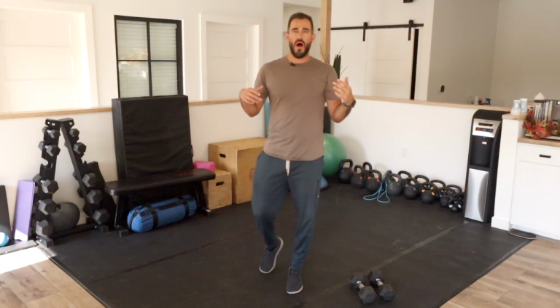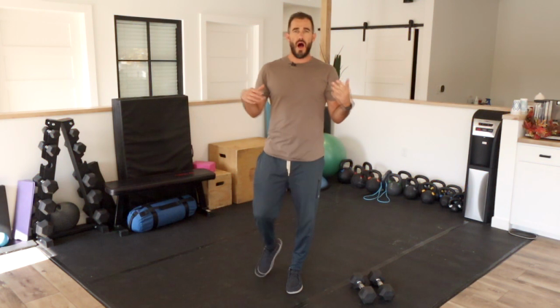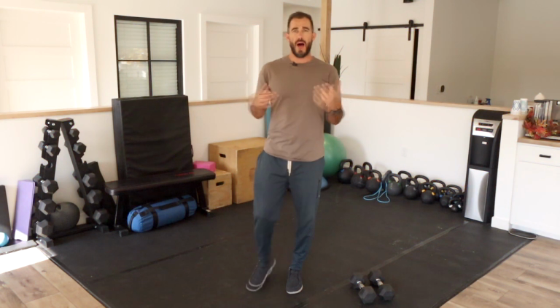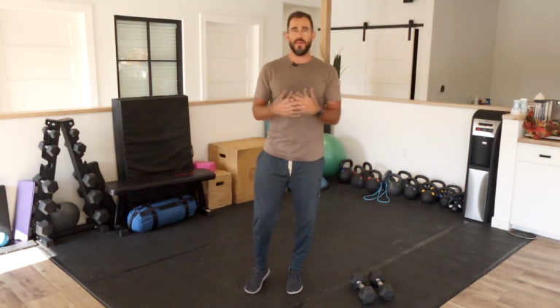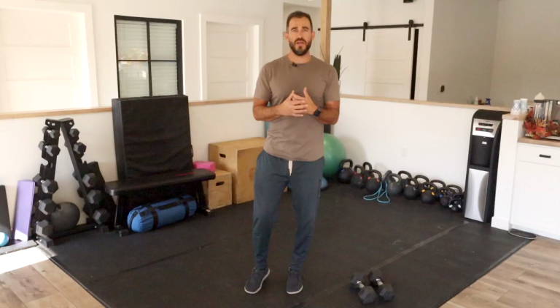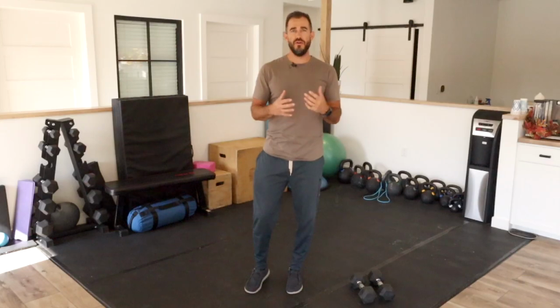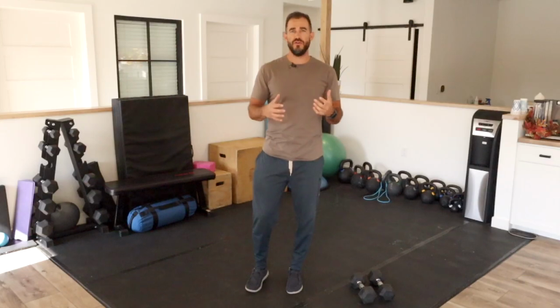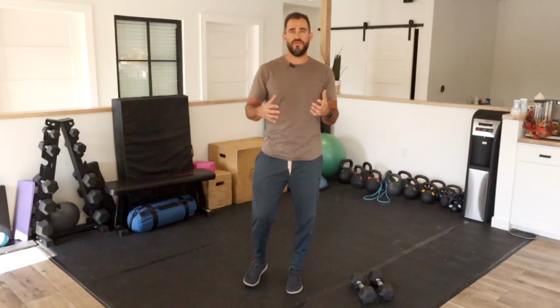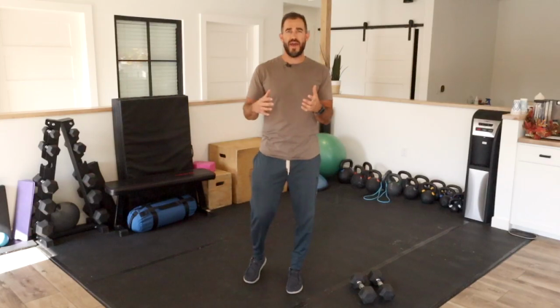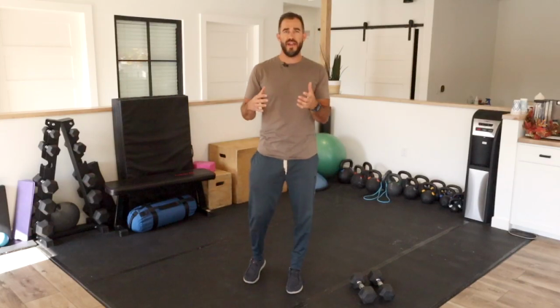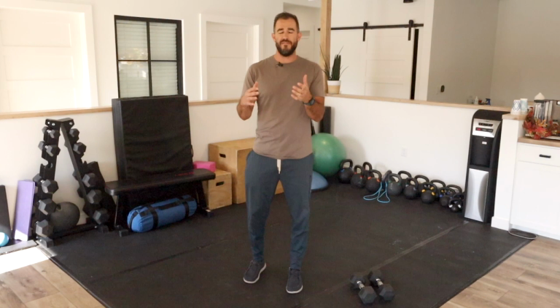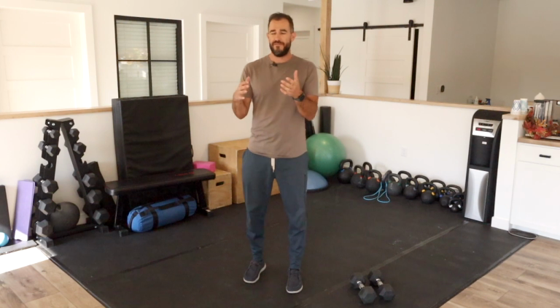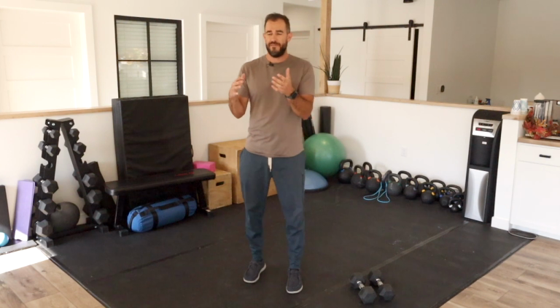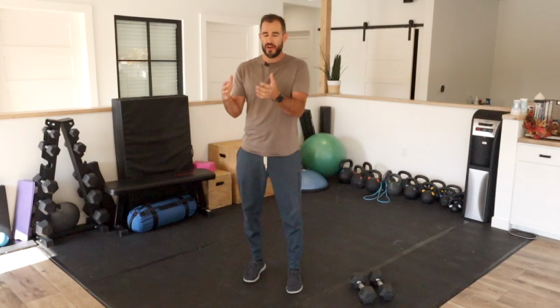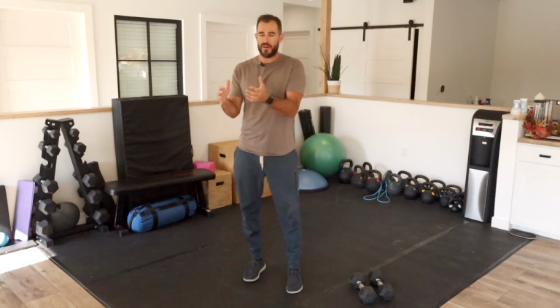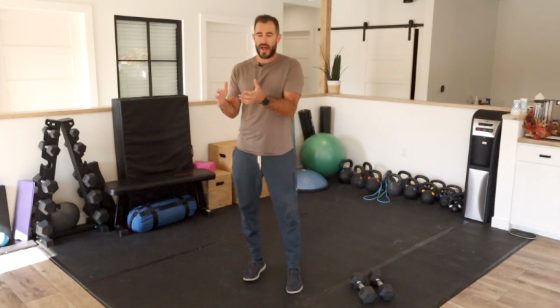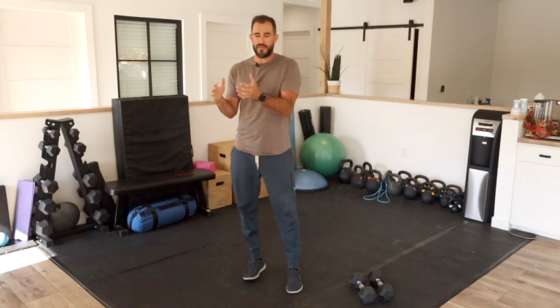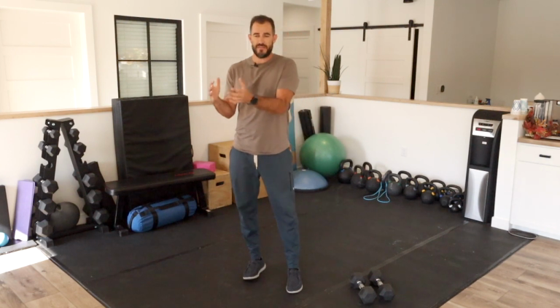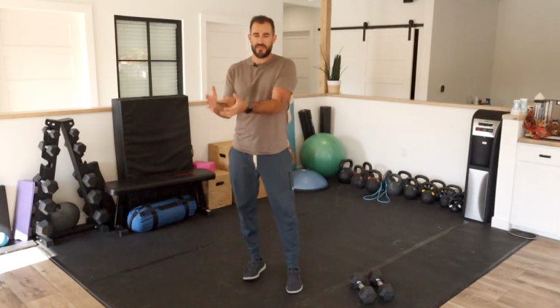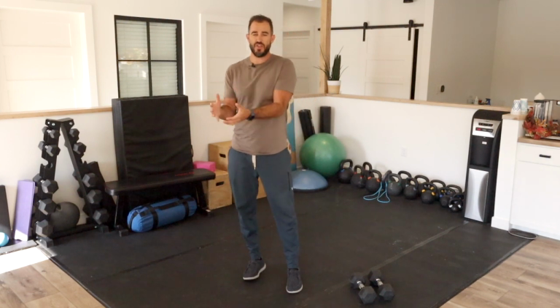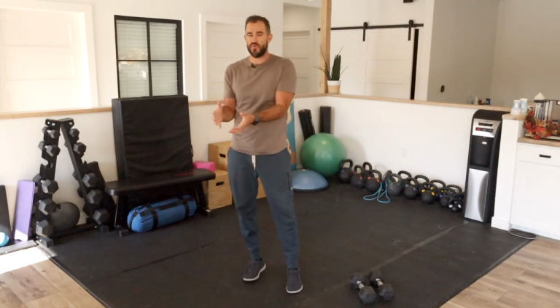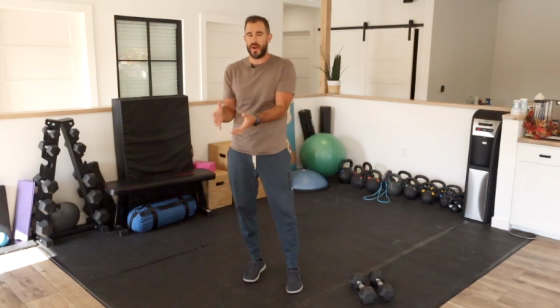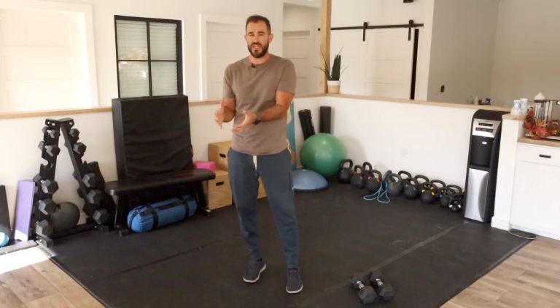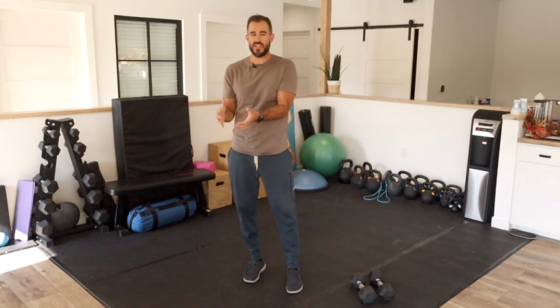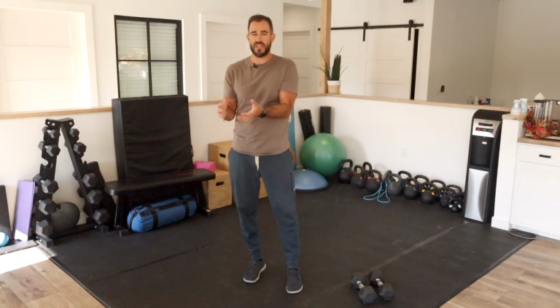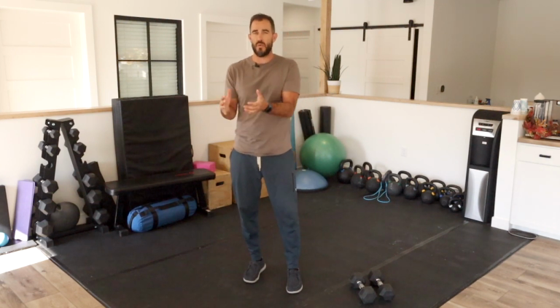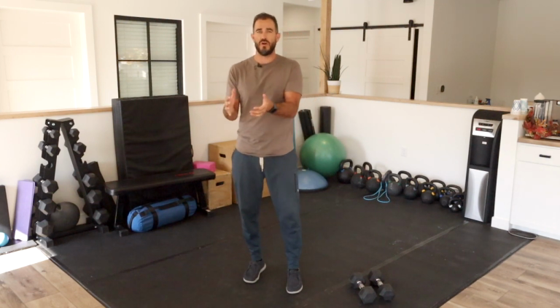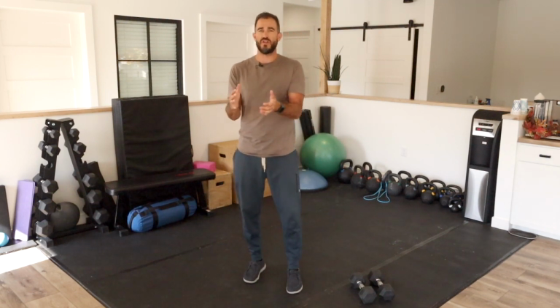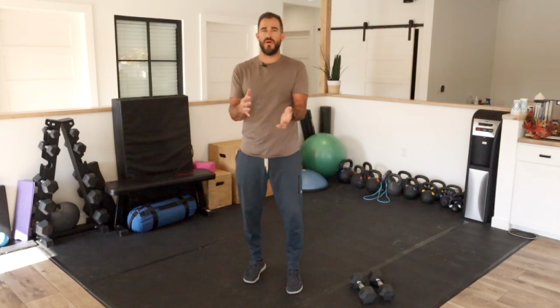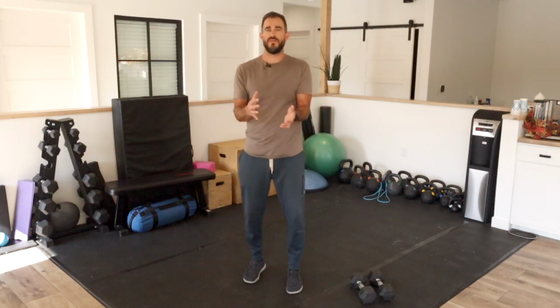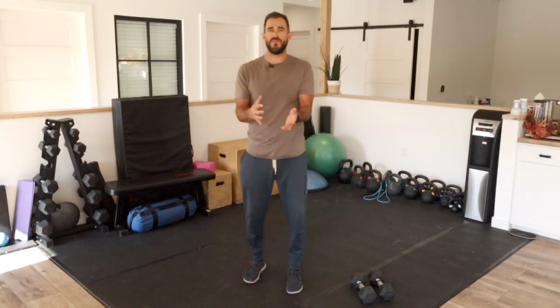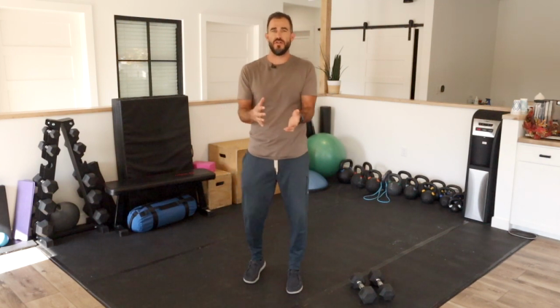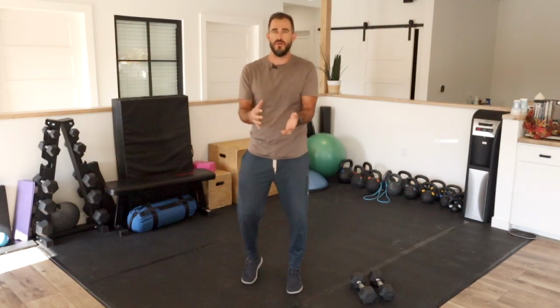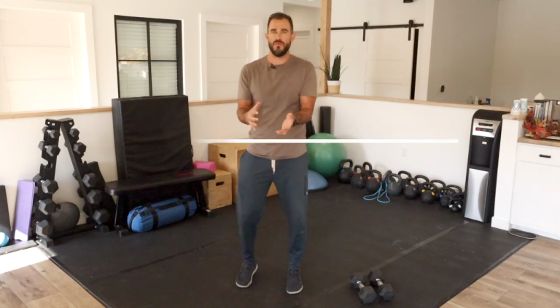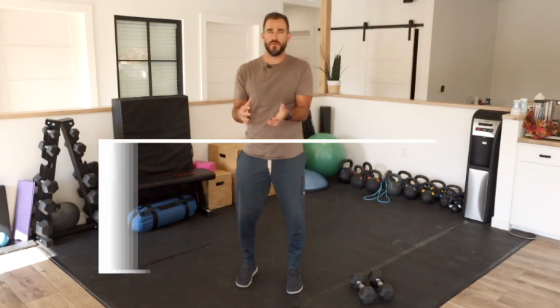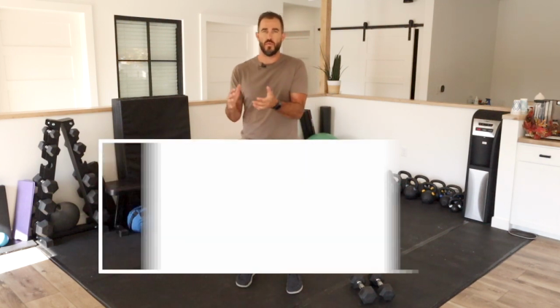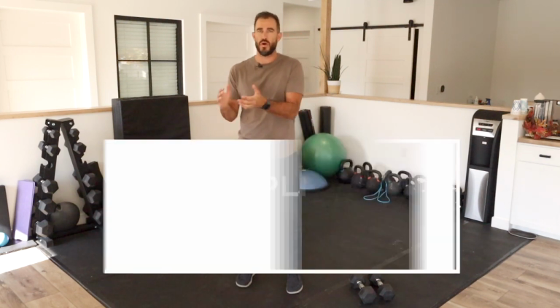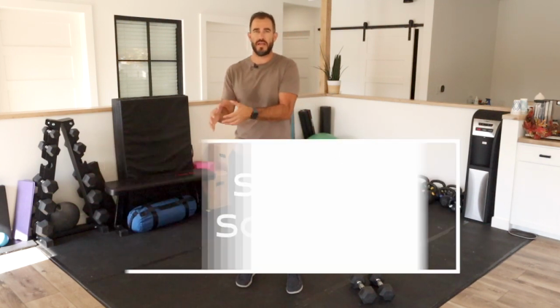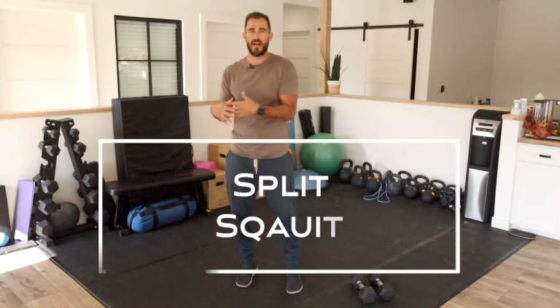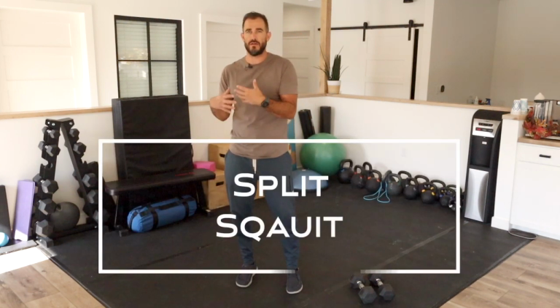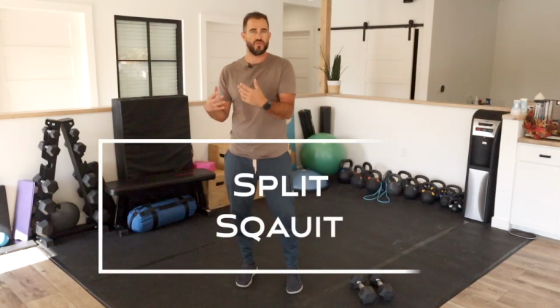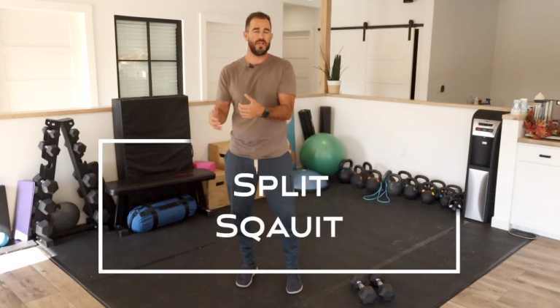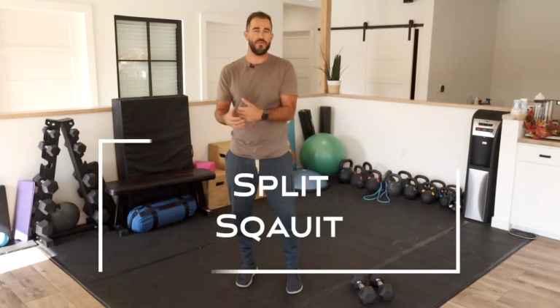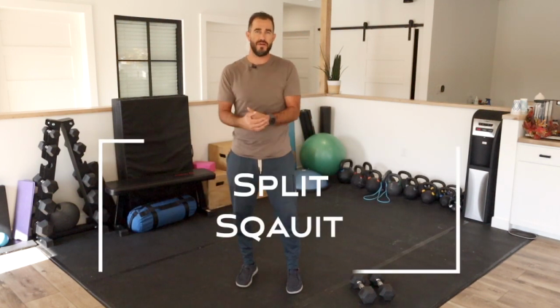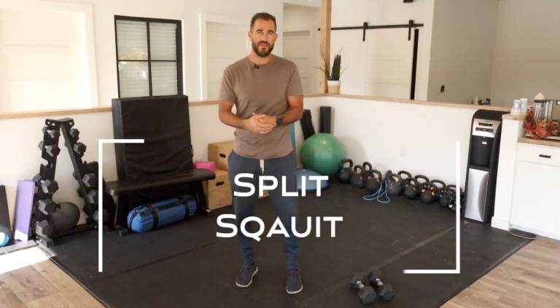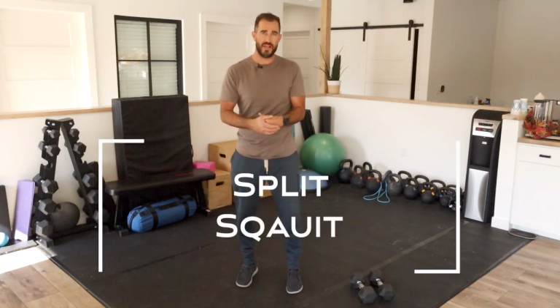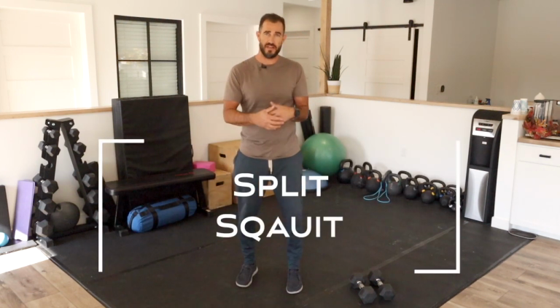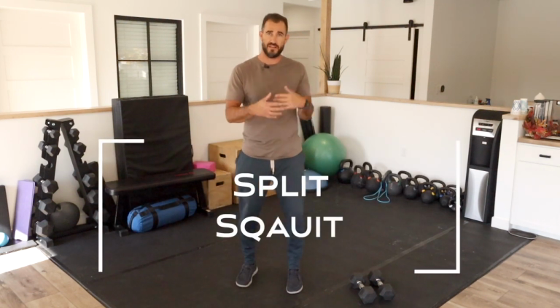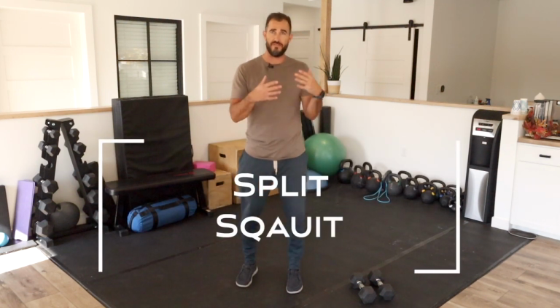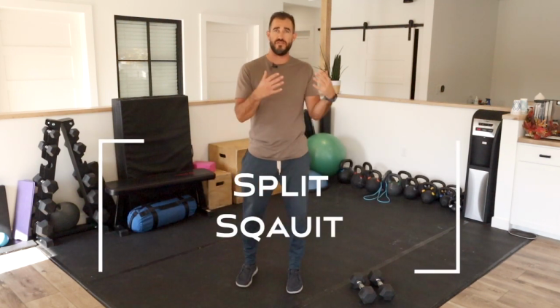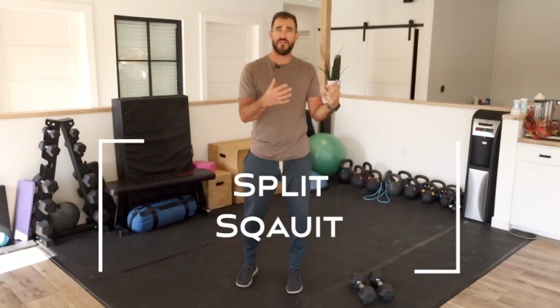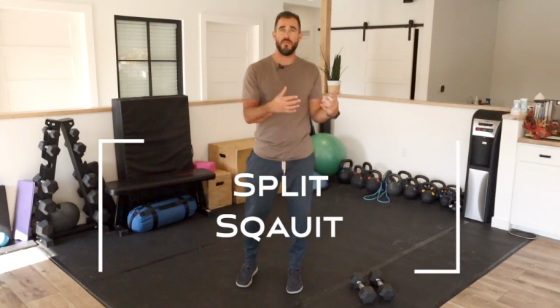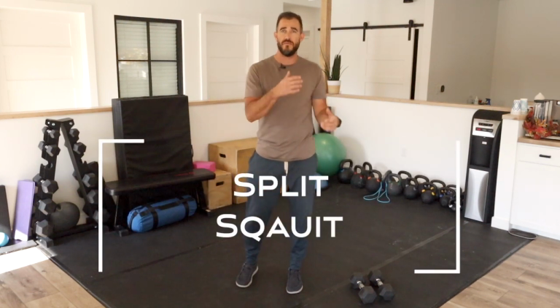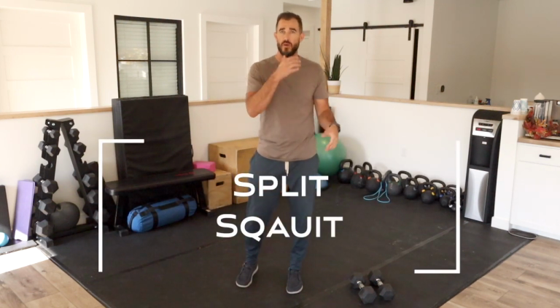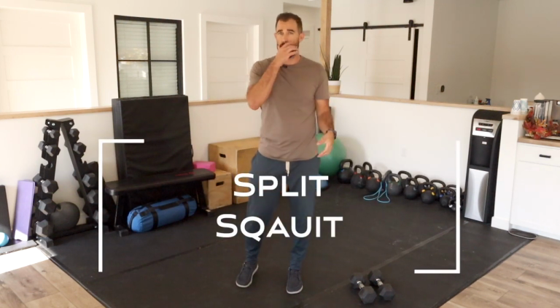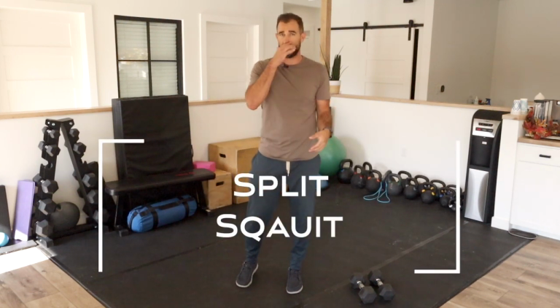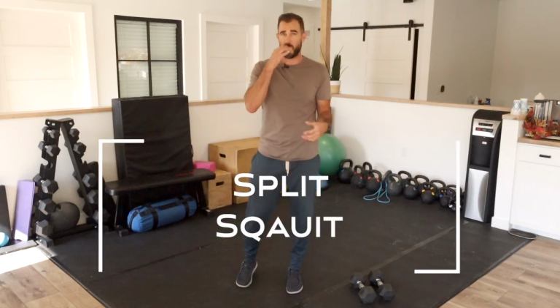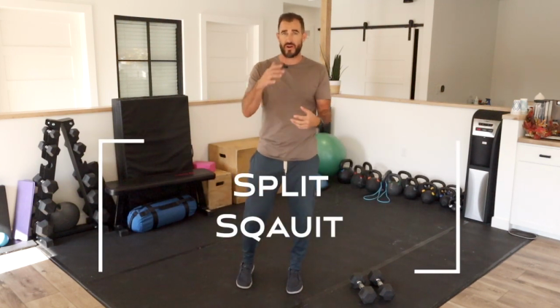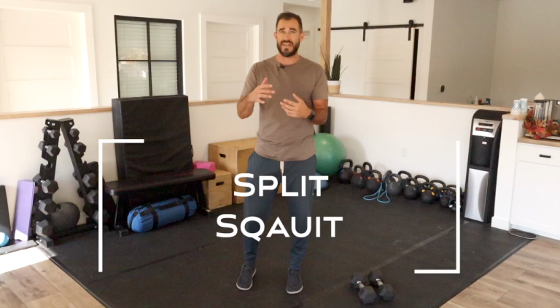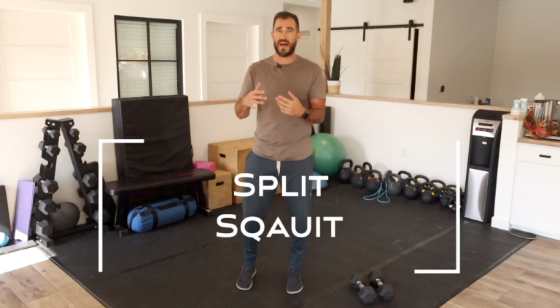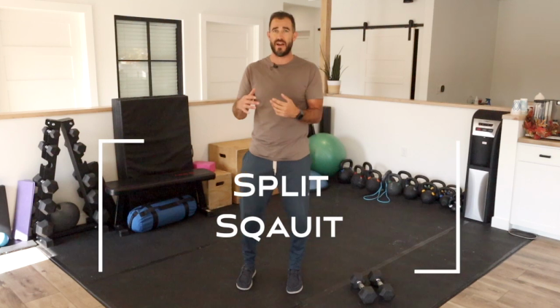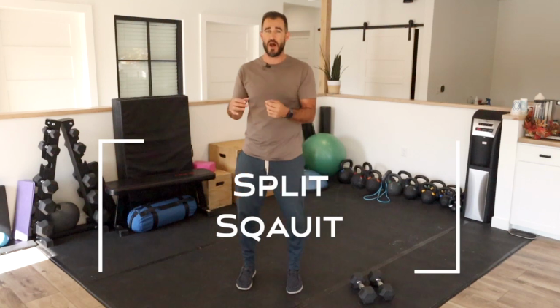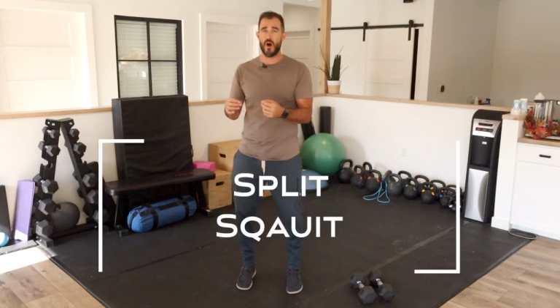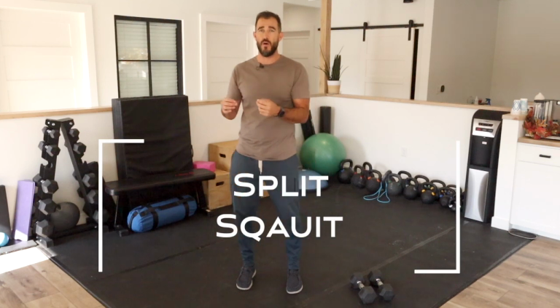I'm a huge fan of figuring out the situation that works best for you for working out, training, whatever that is — and for some of you it's working out at home.